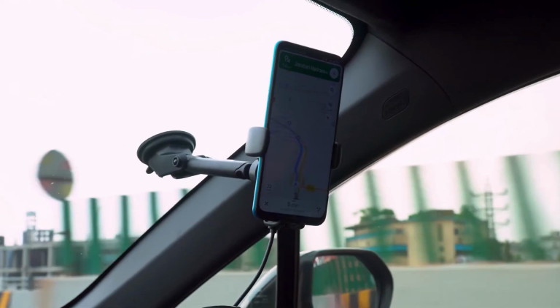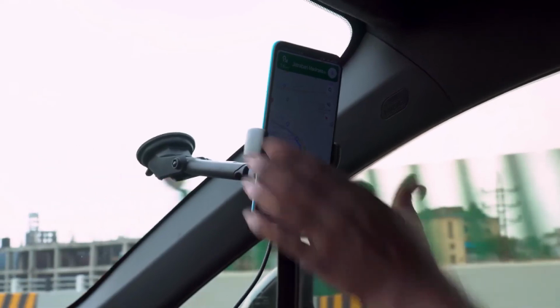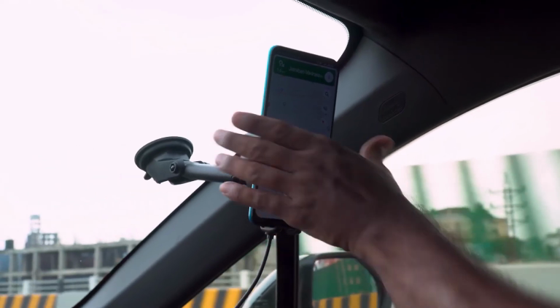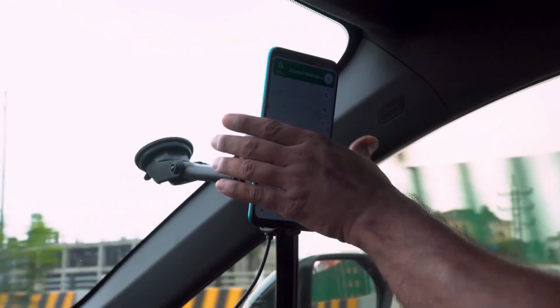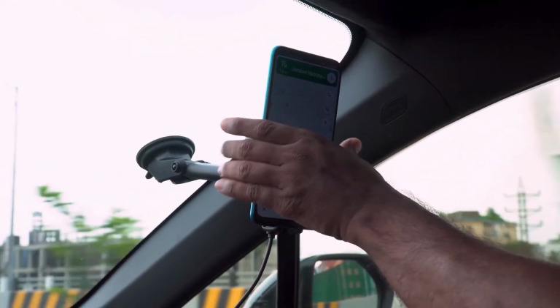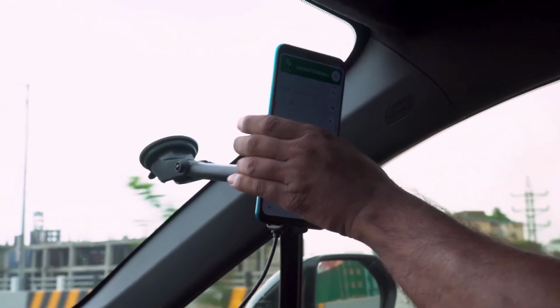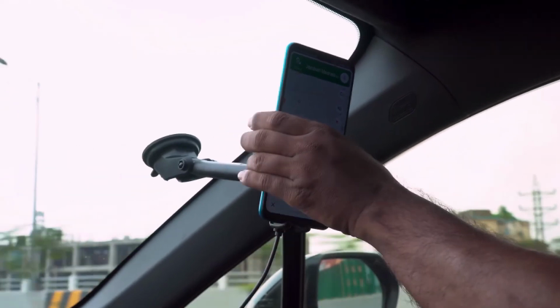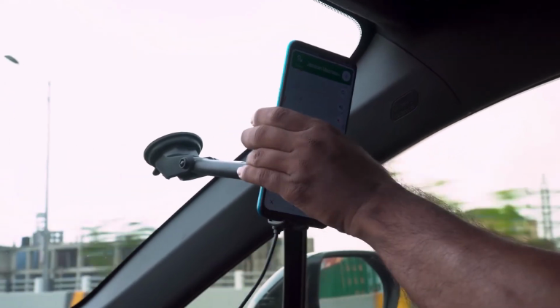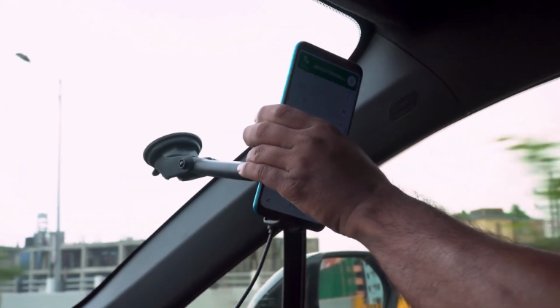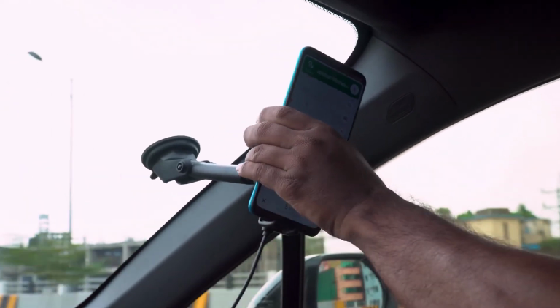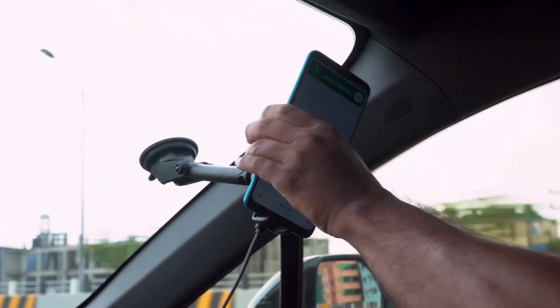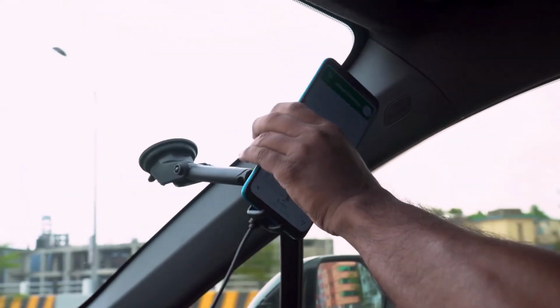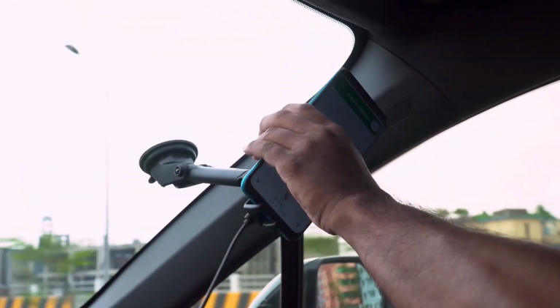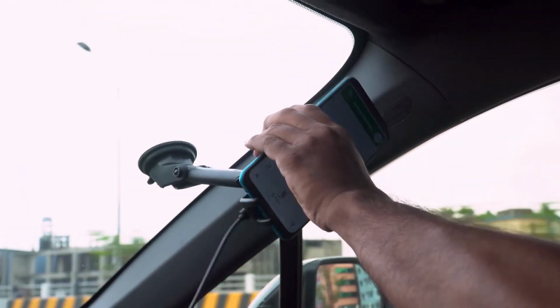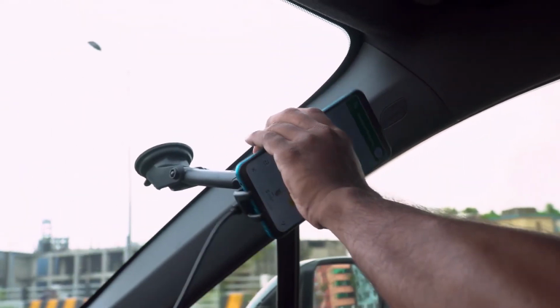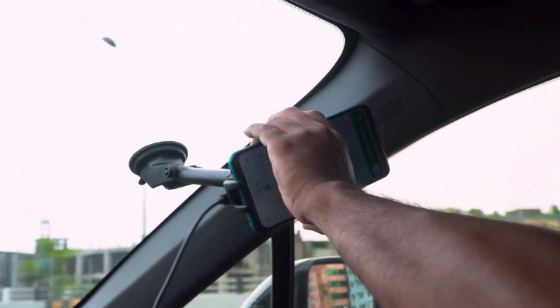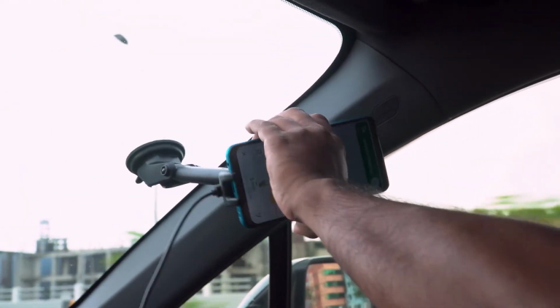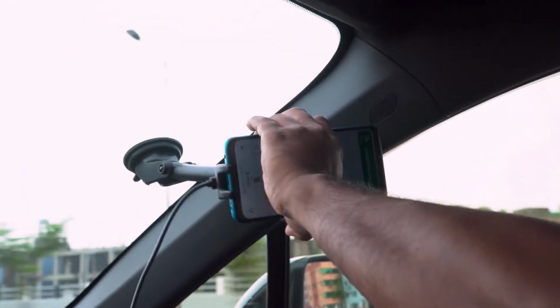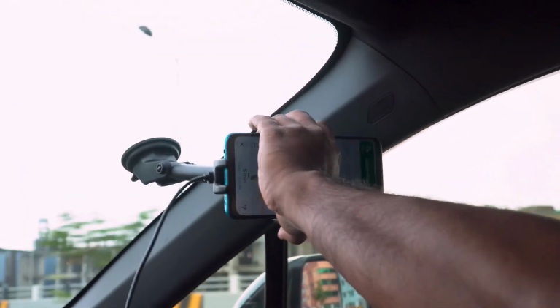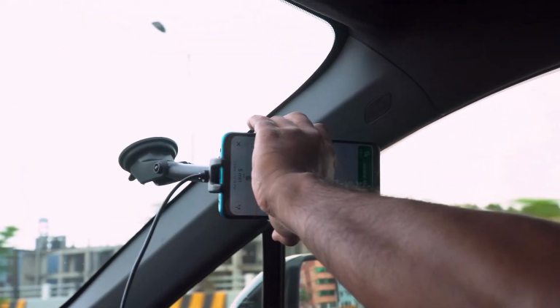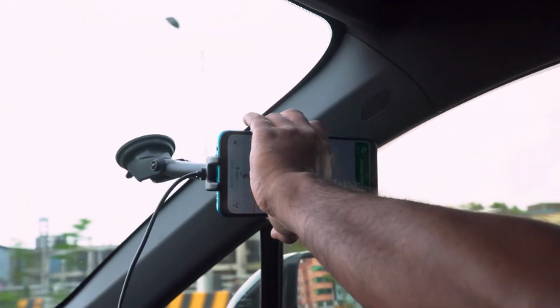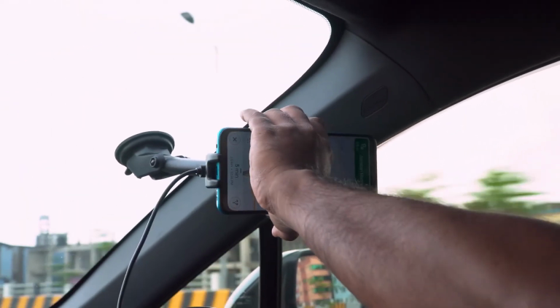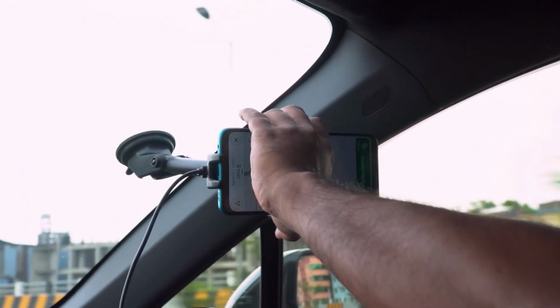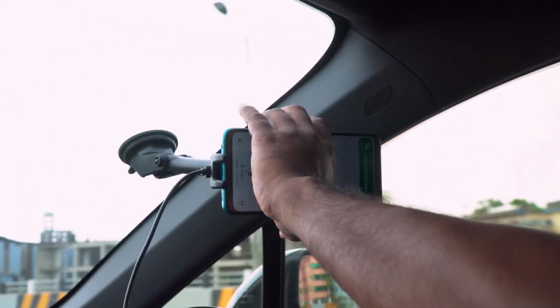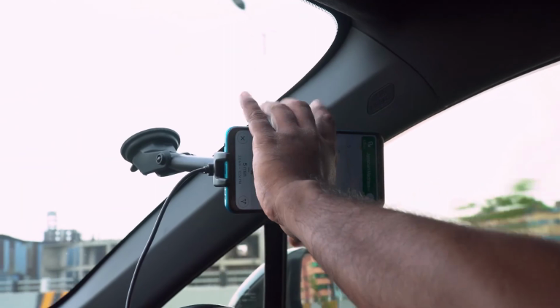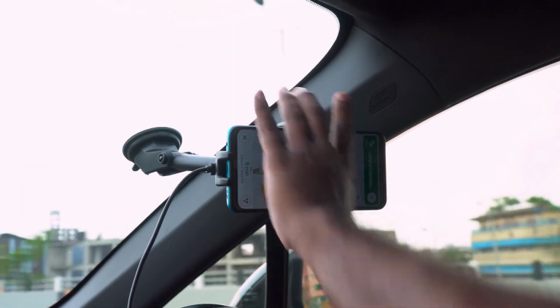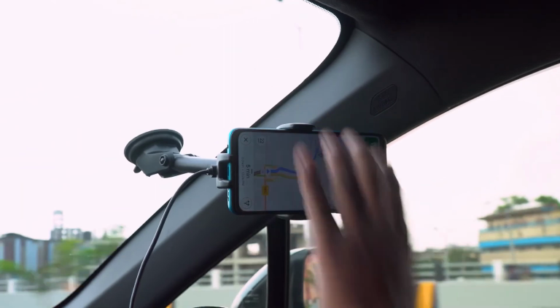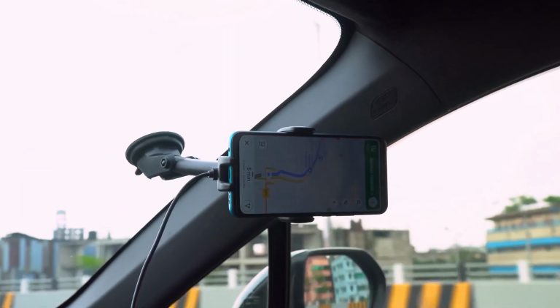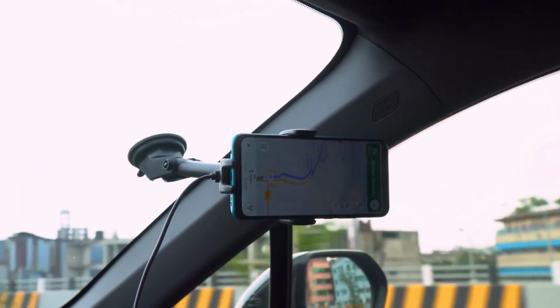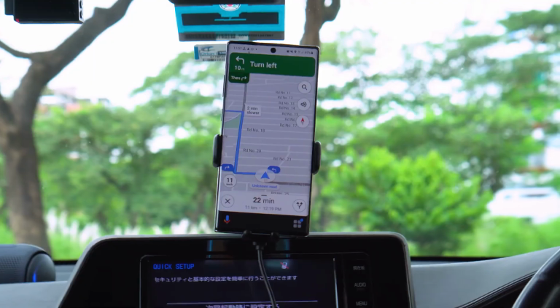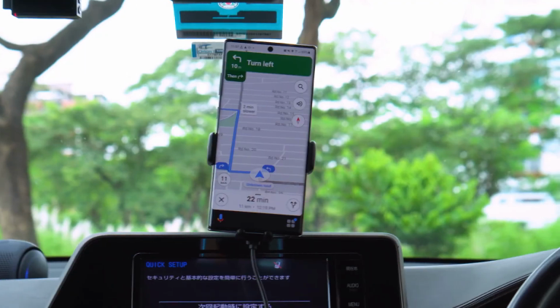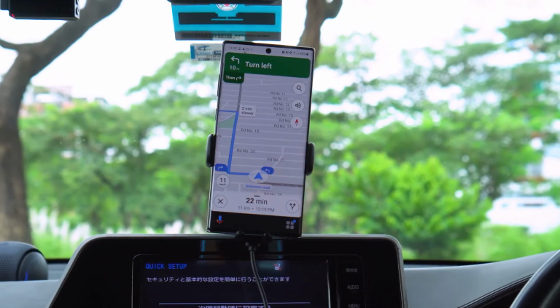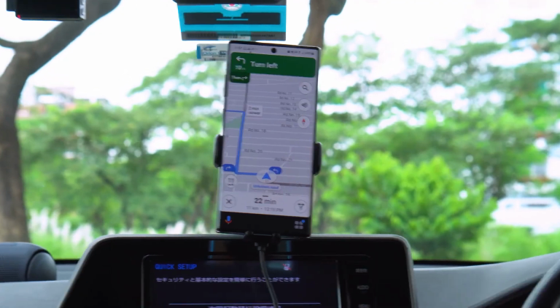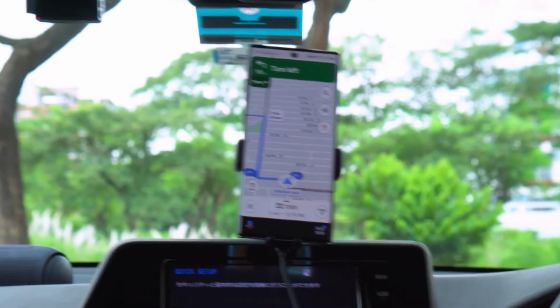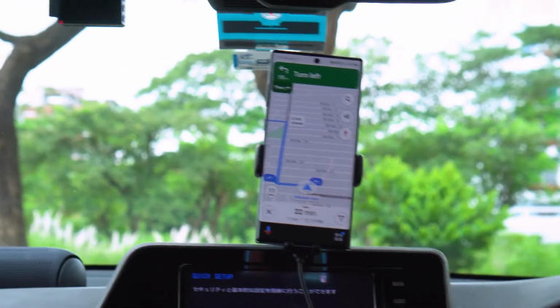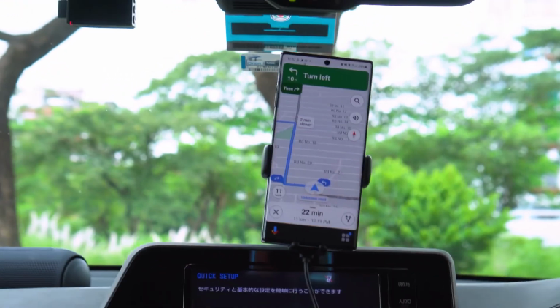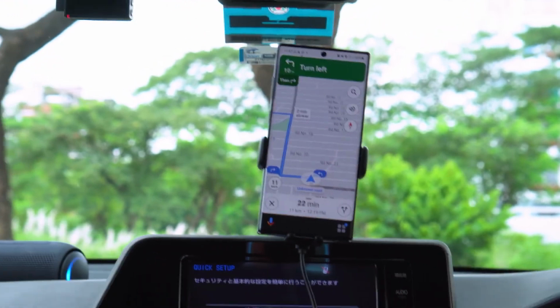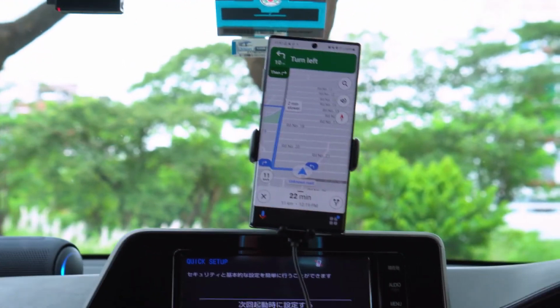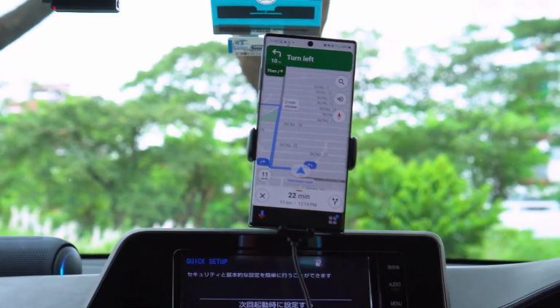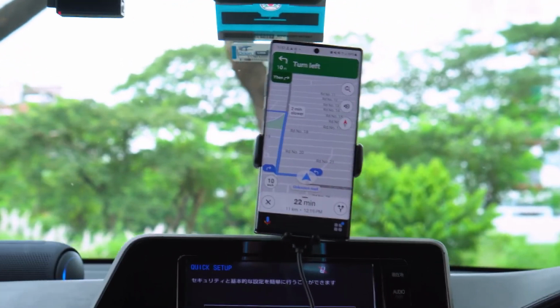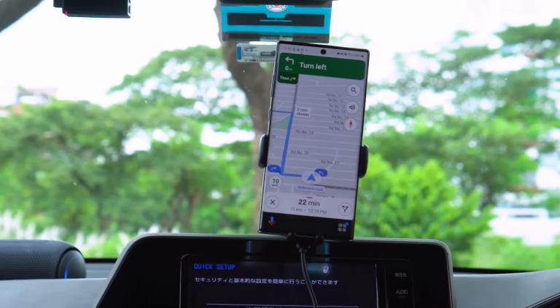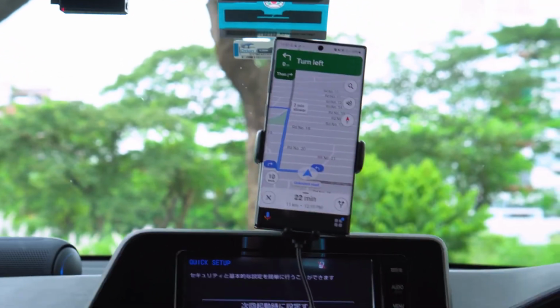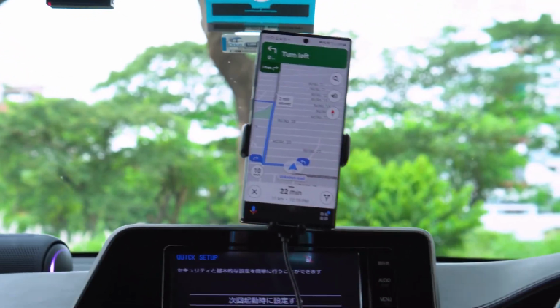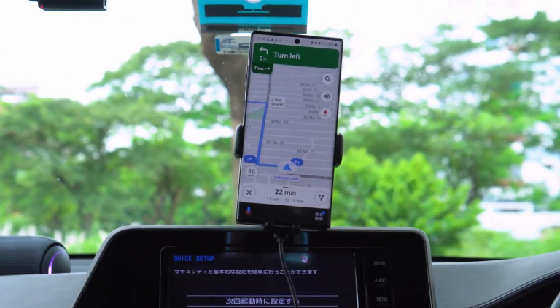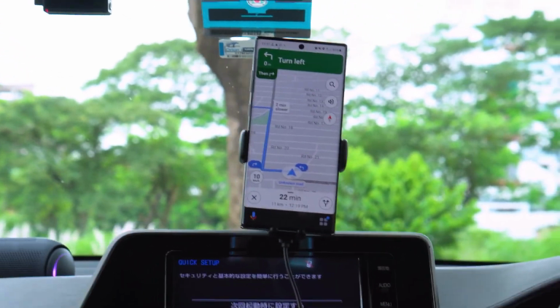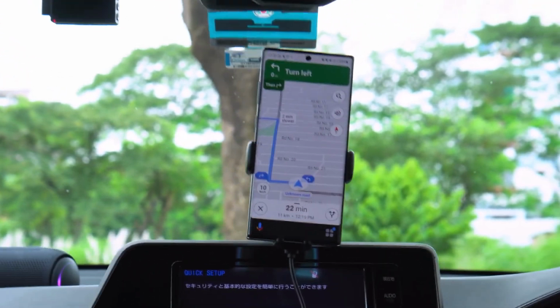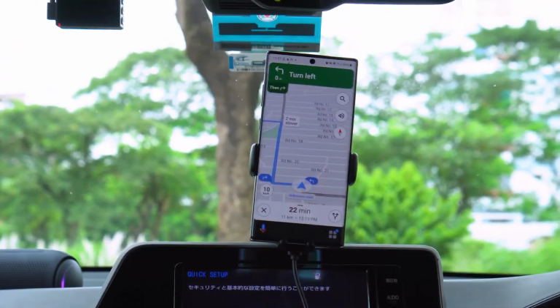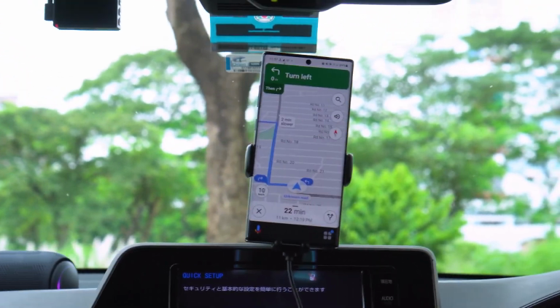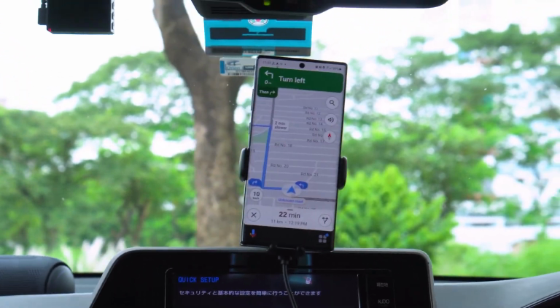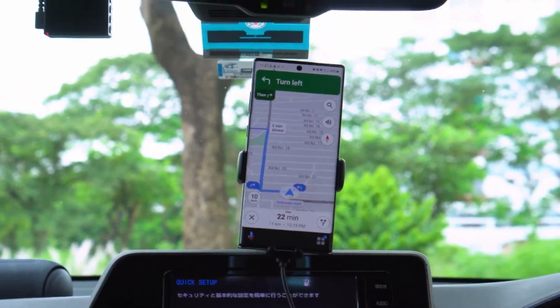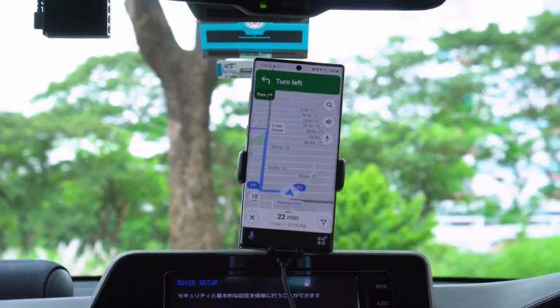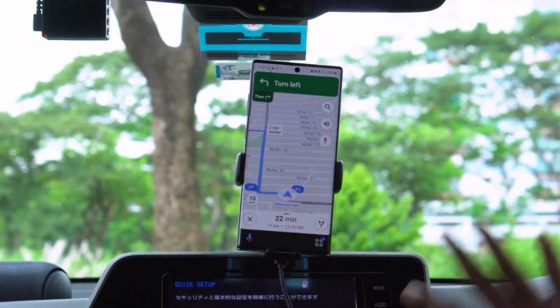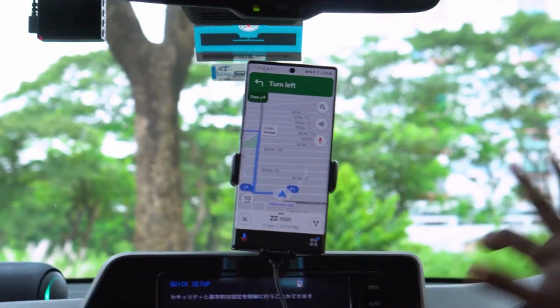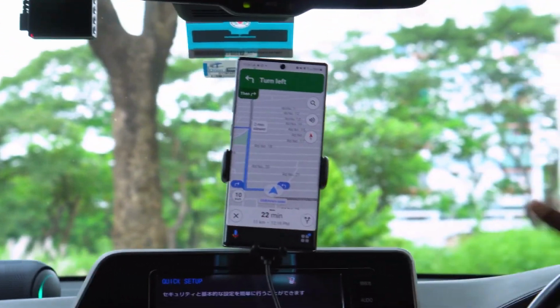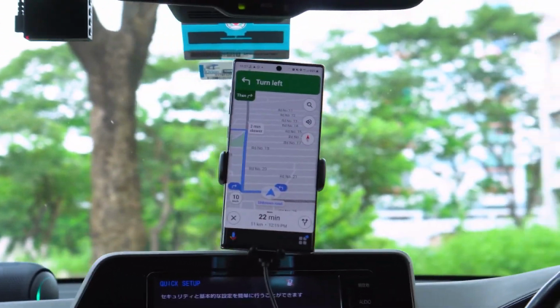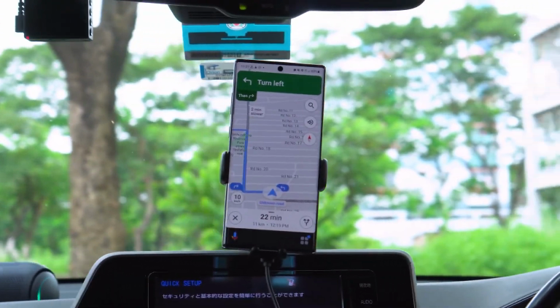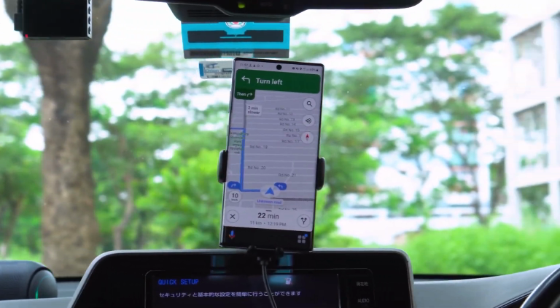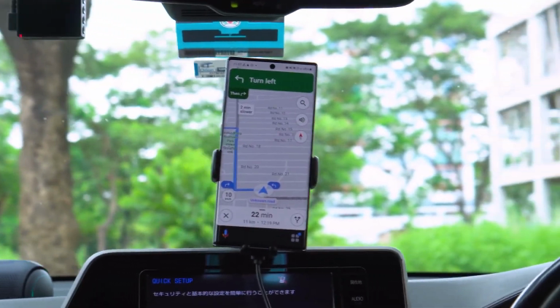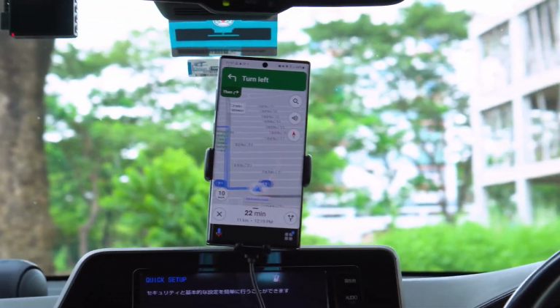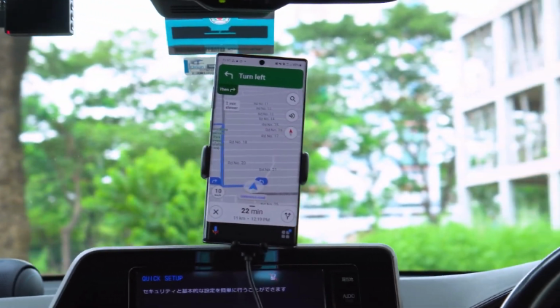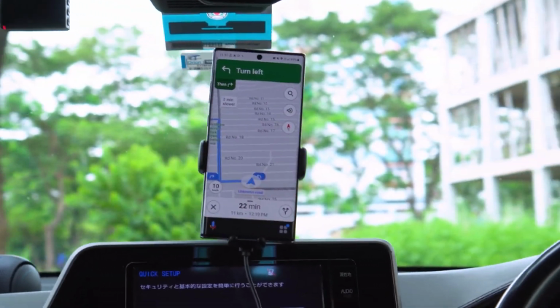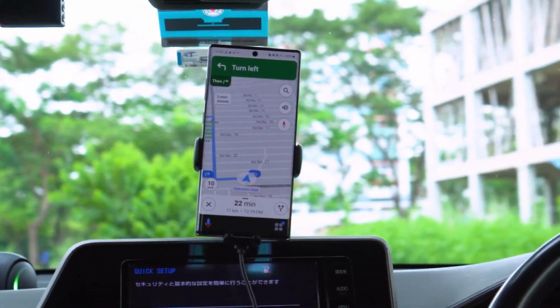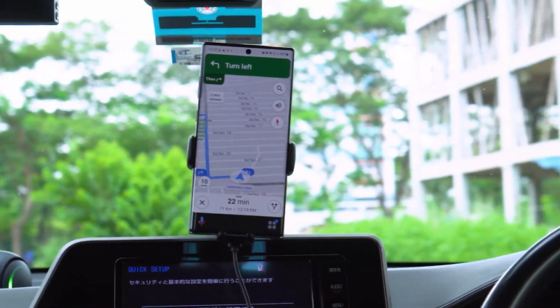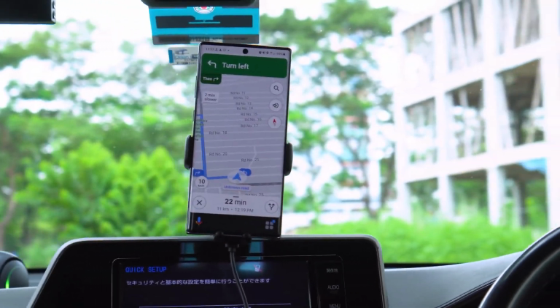So now, say goodbye to your mobile fall-offs as you can steadily keep your phone in place while driving on a bumpy road.